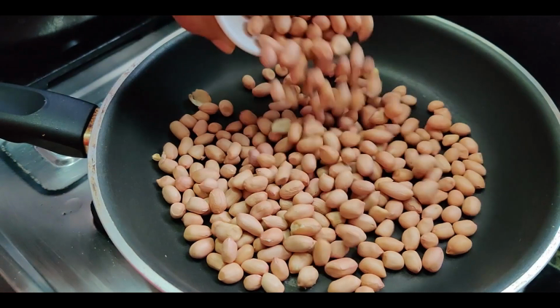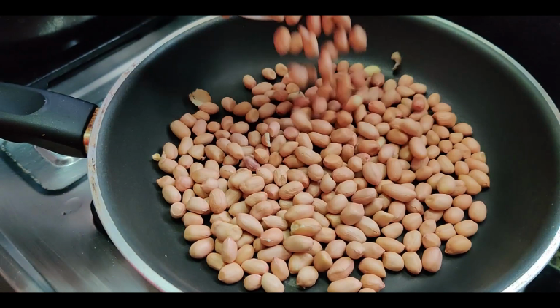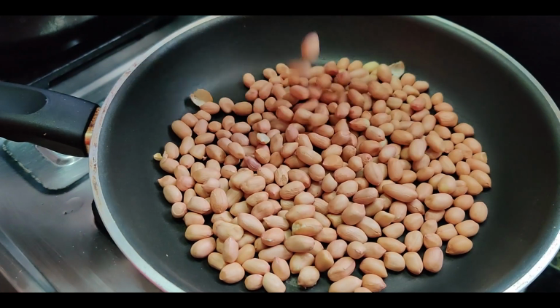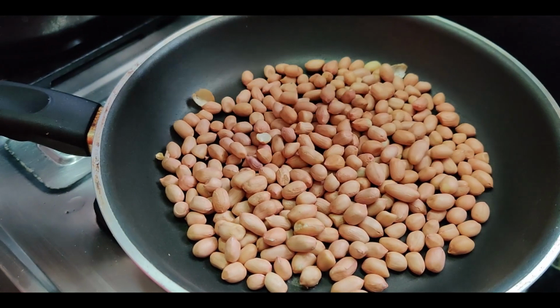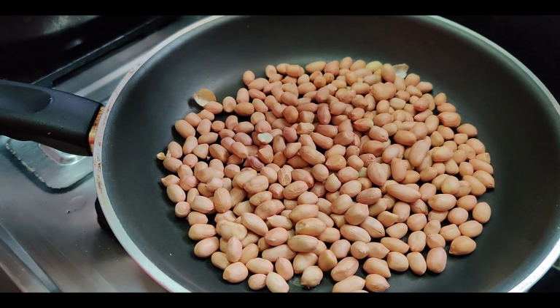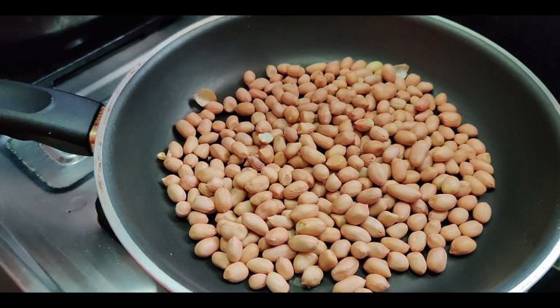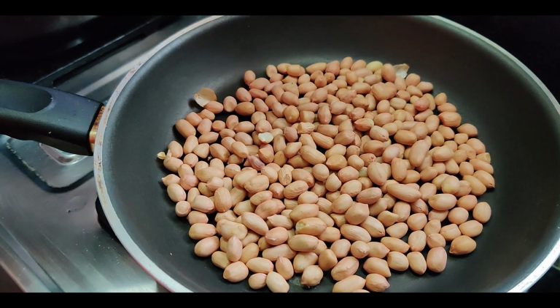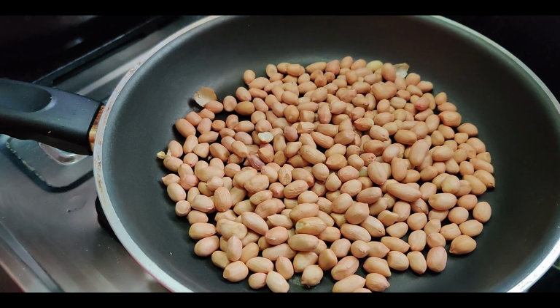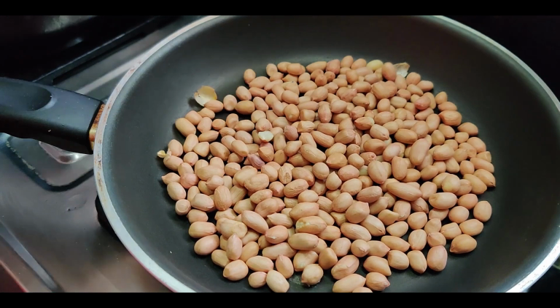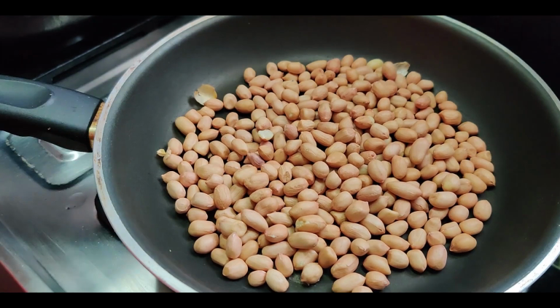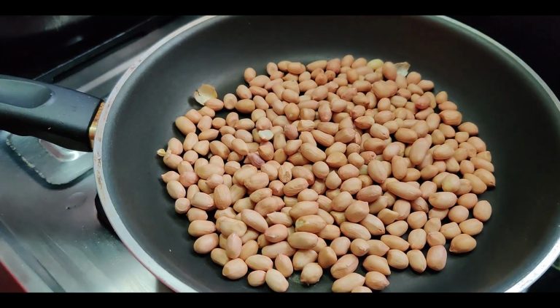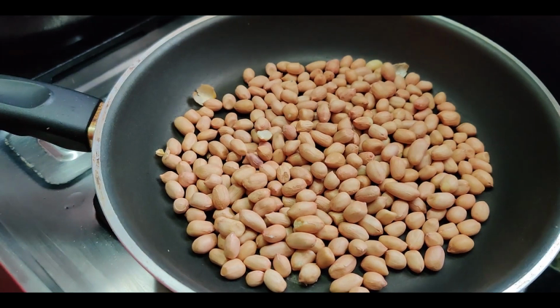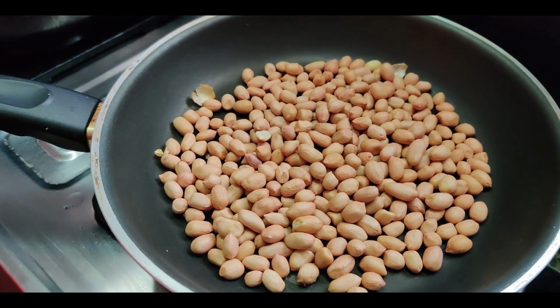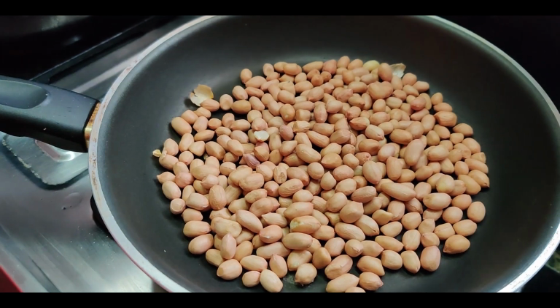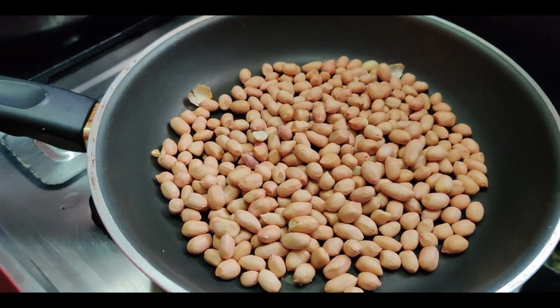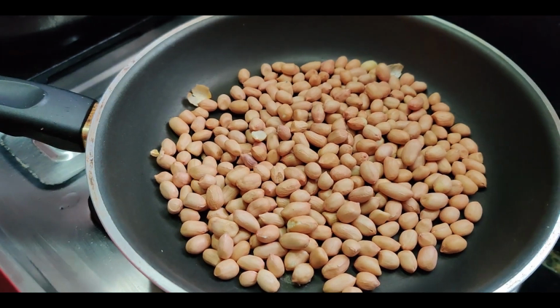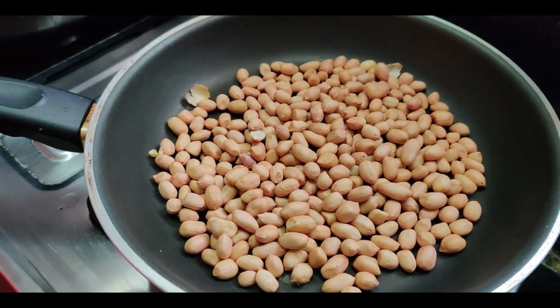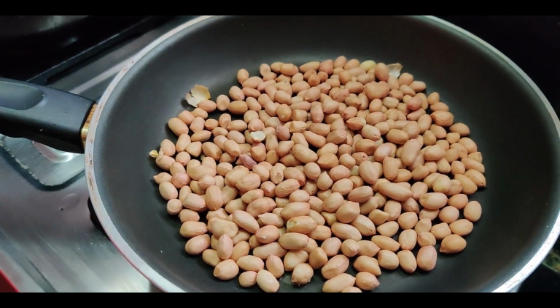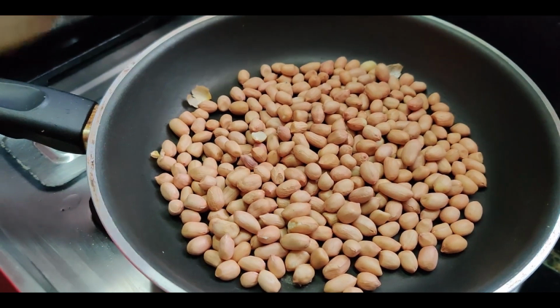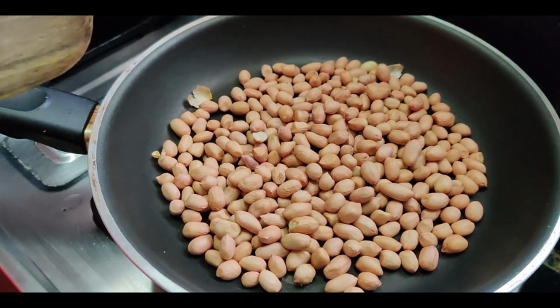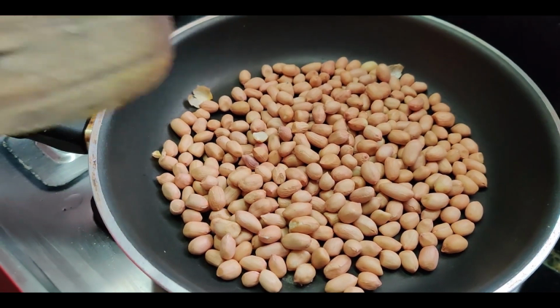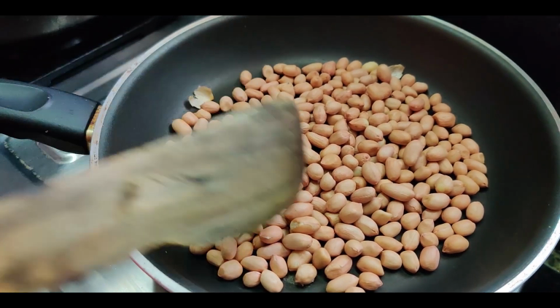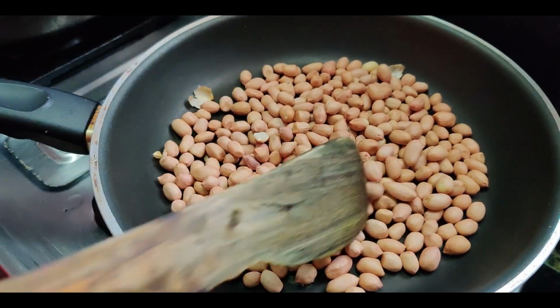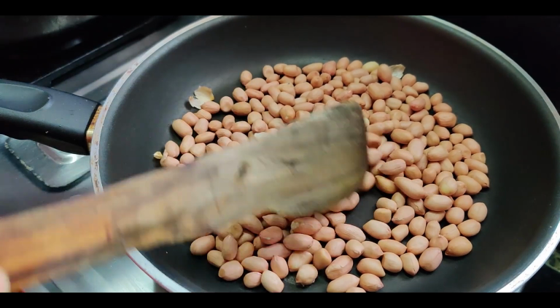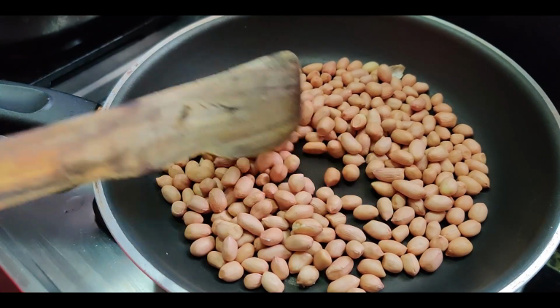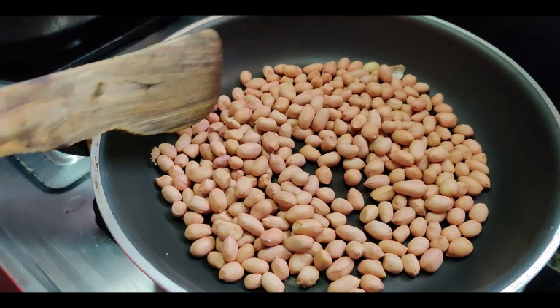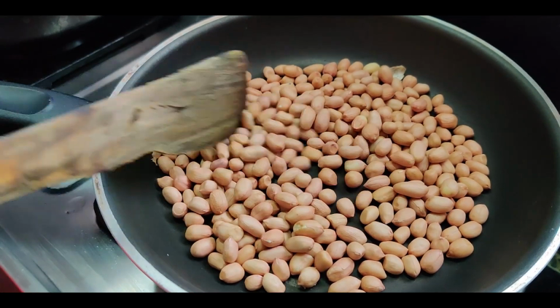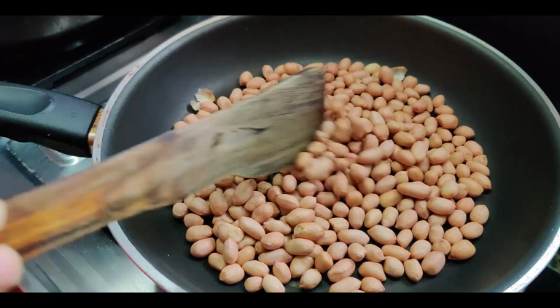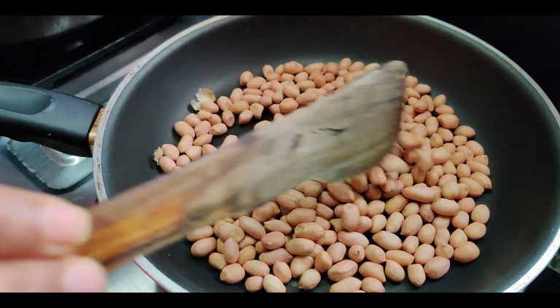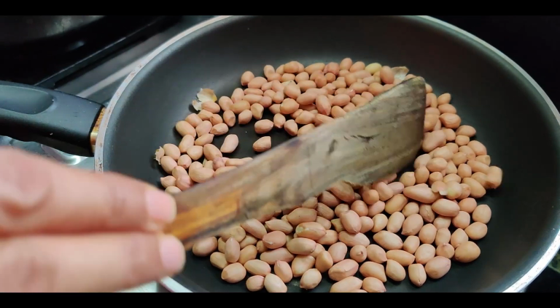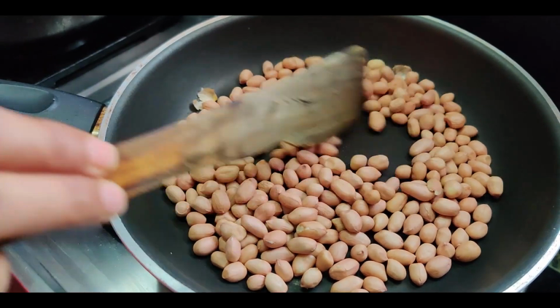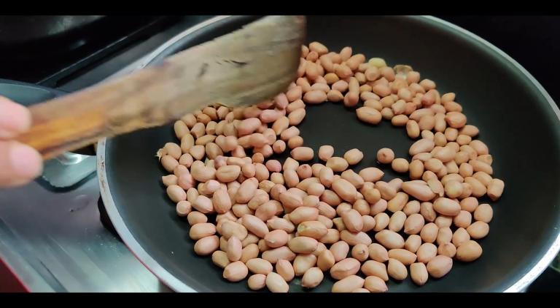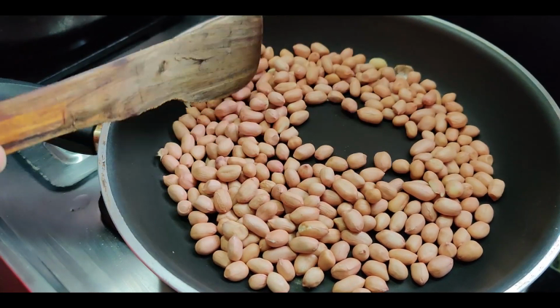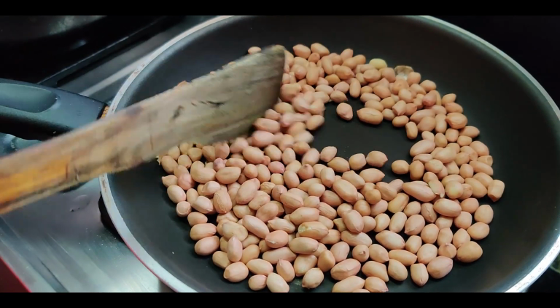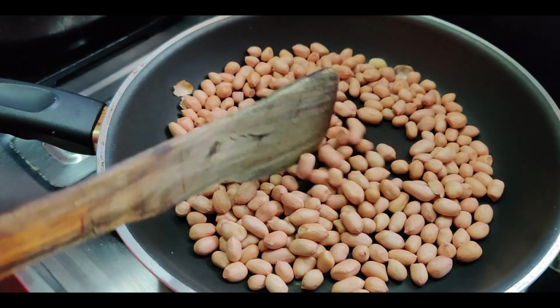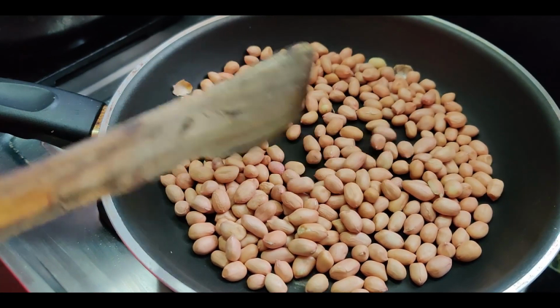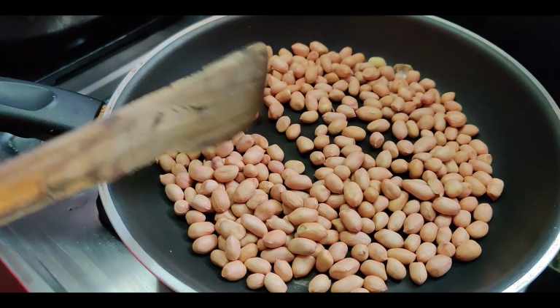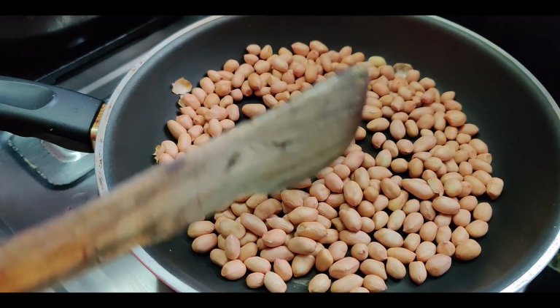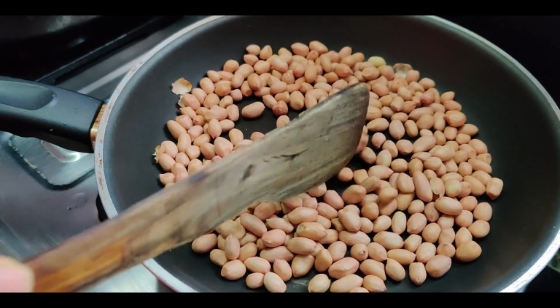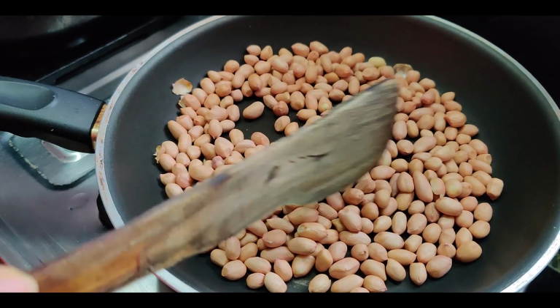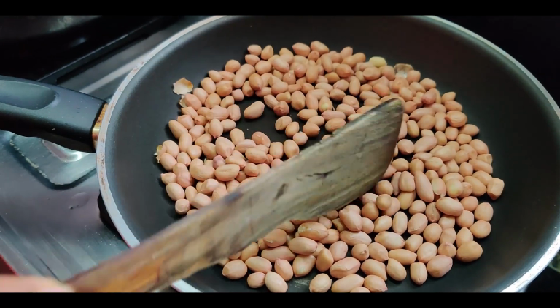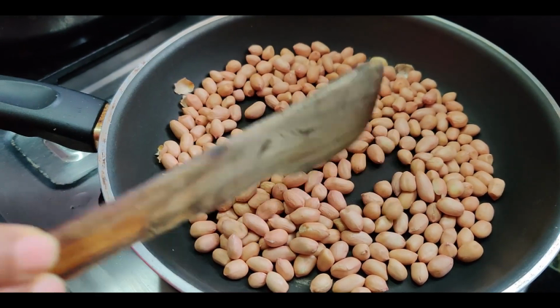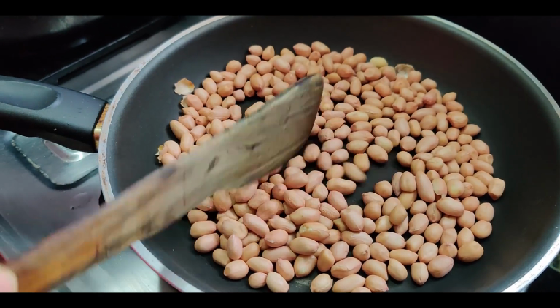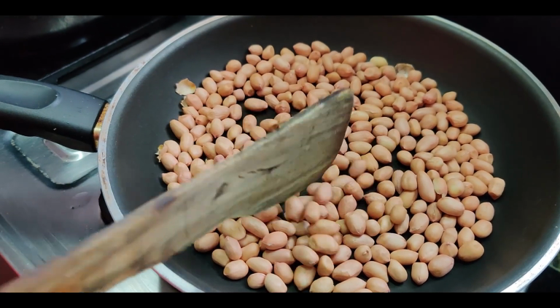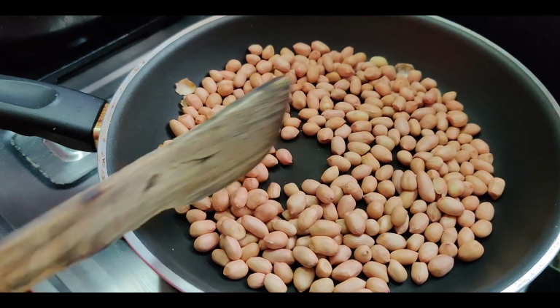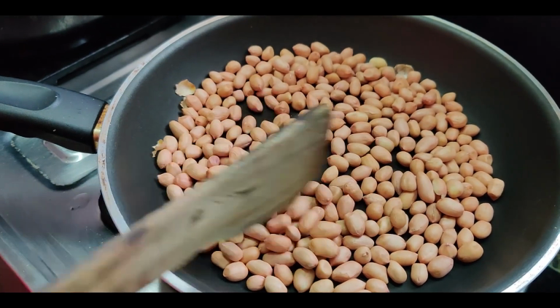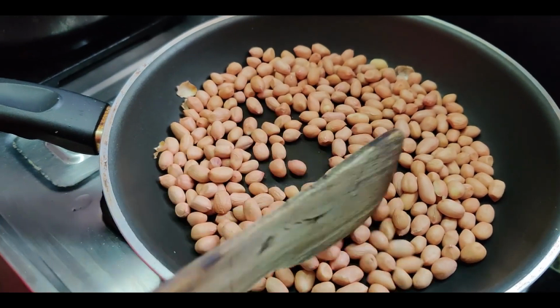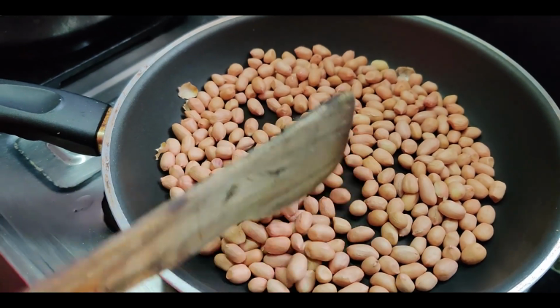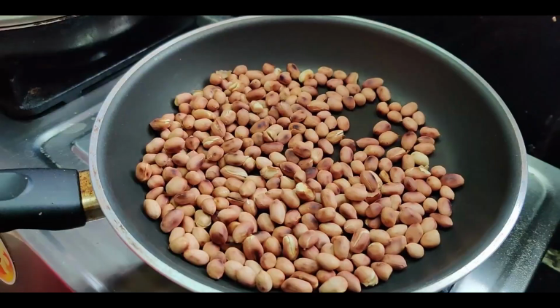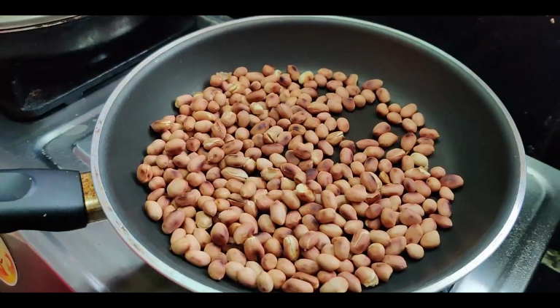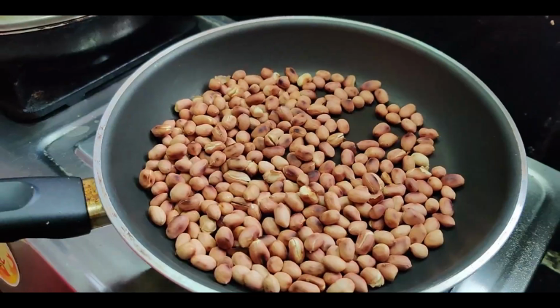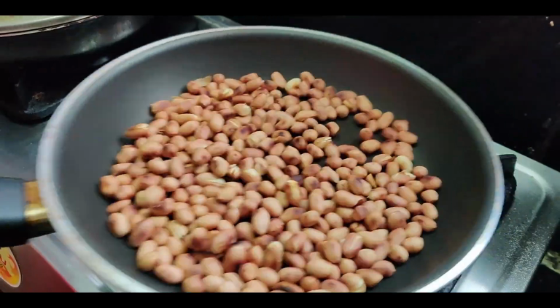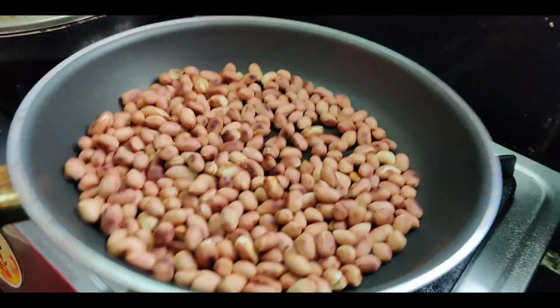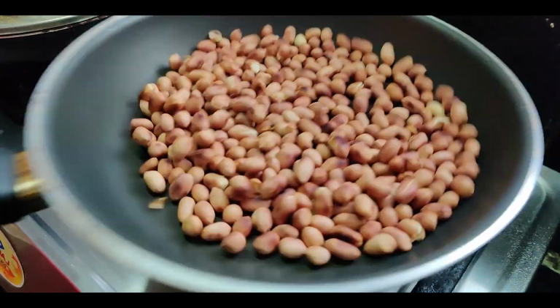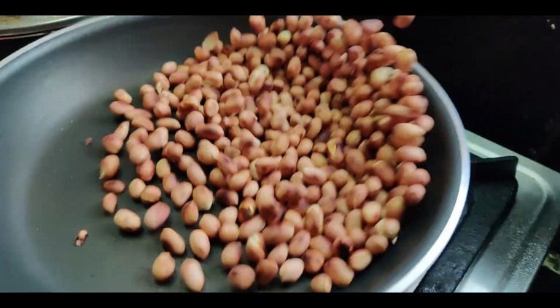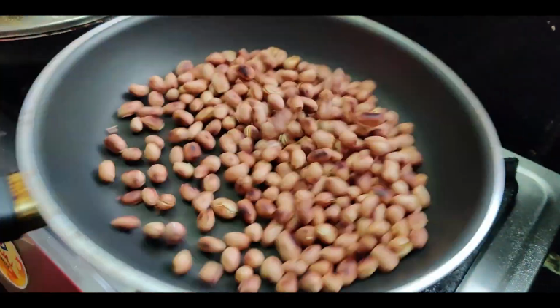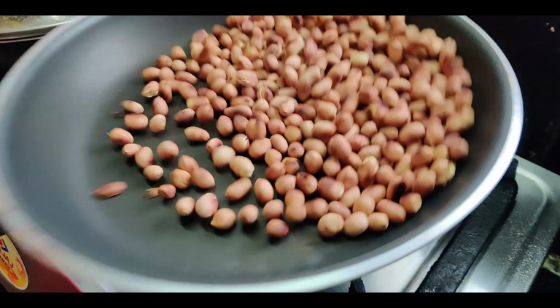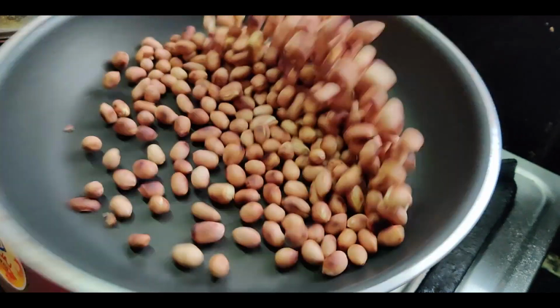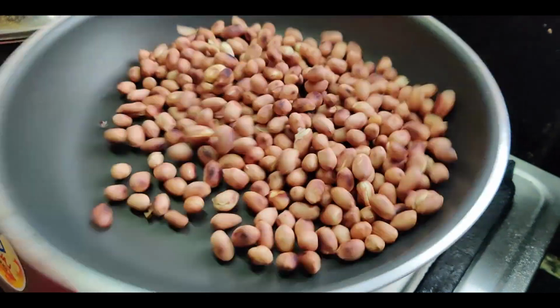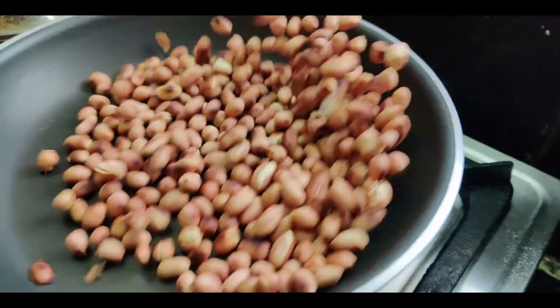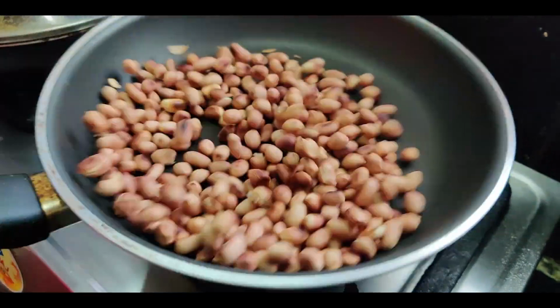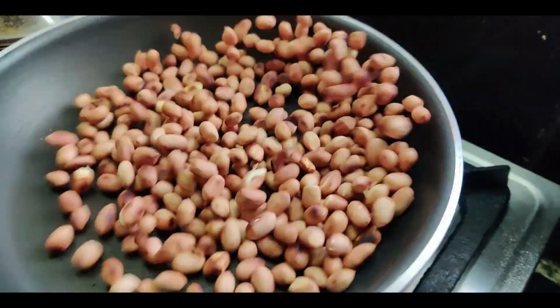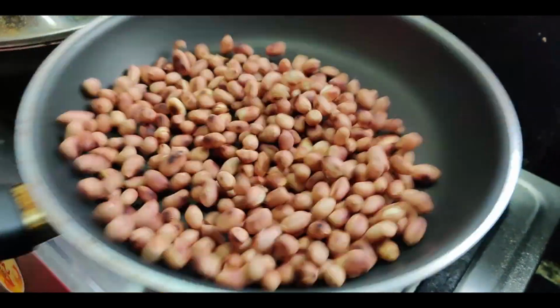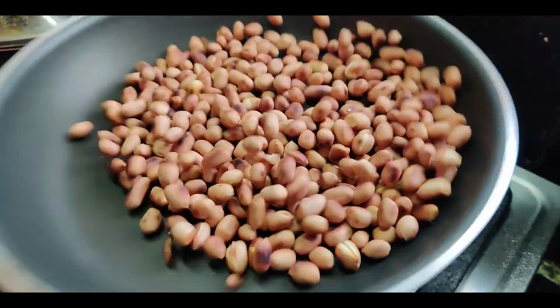Start with roasting the peanuts on the low flame. Once they turn golden brown, let them cool down completely.